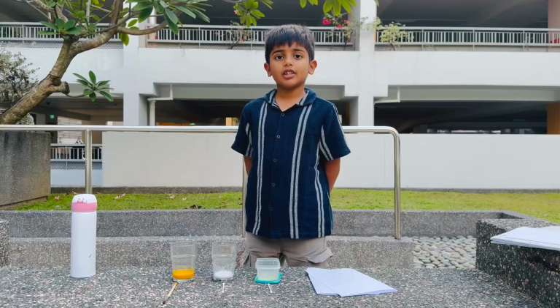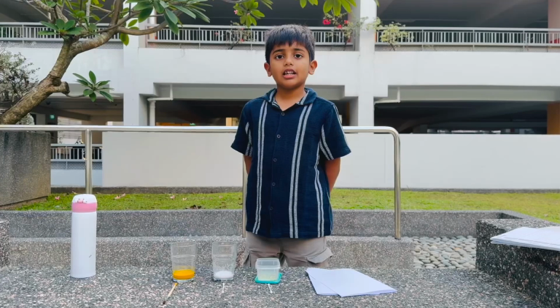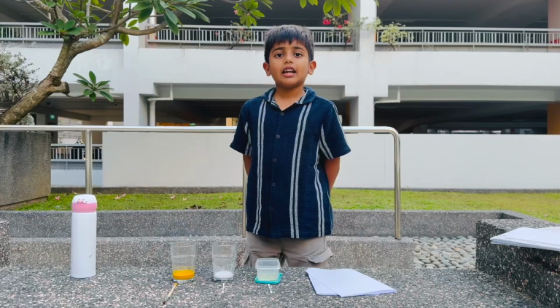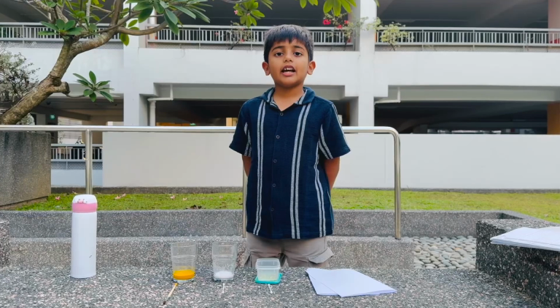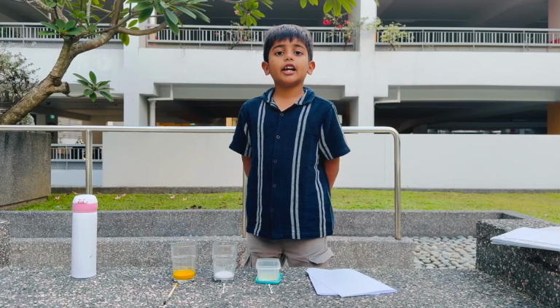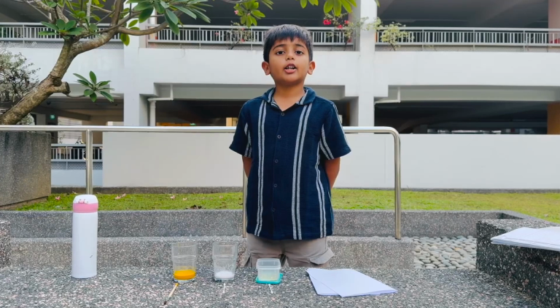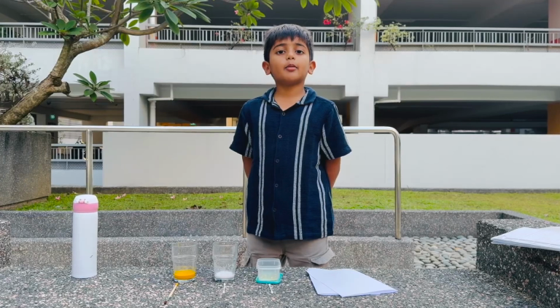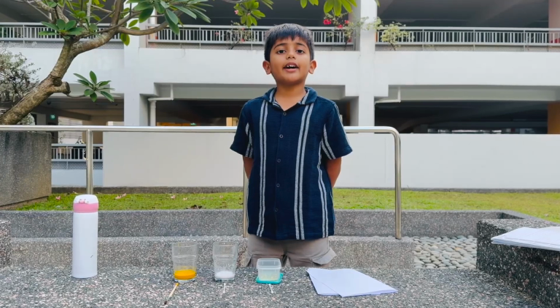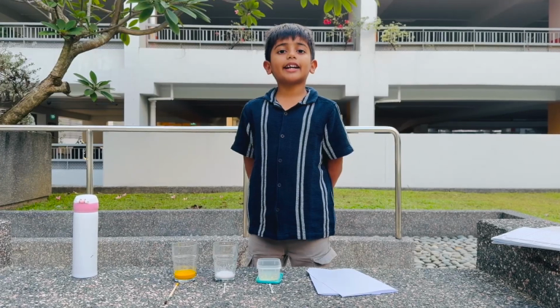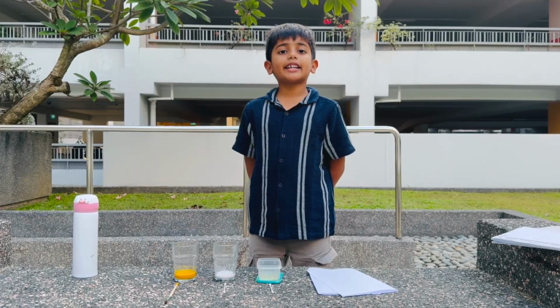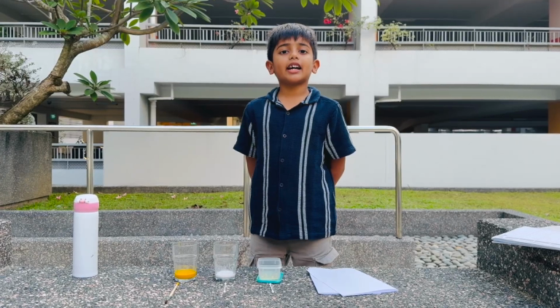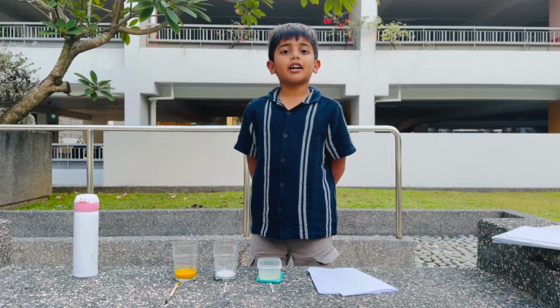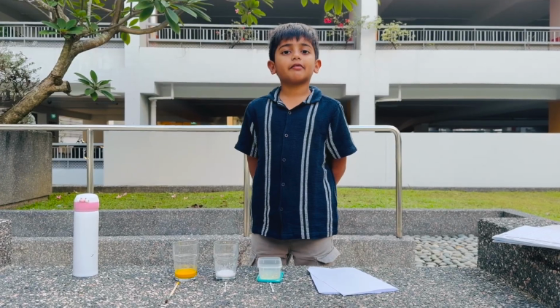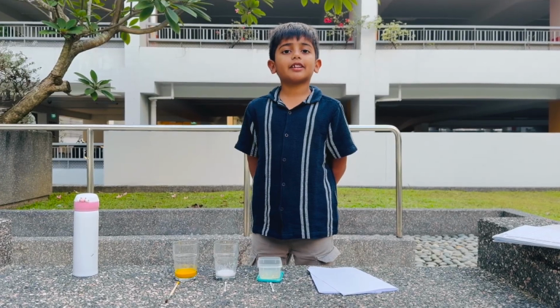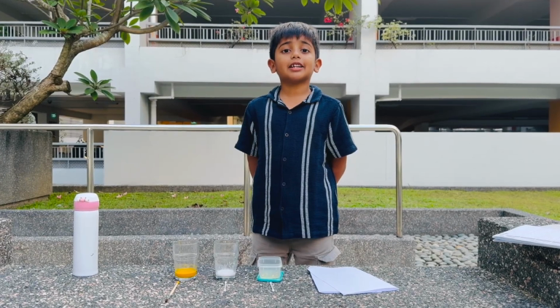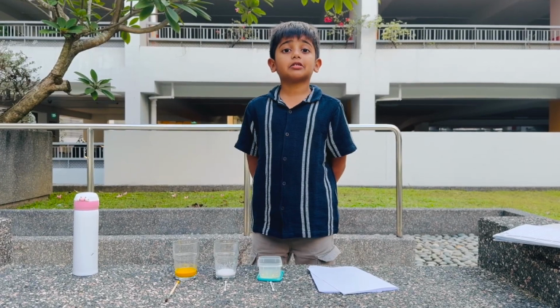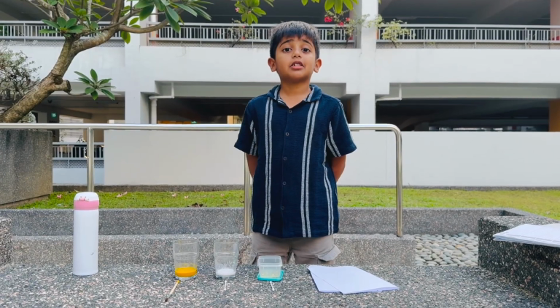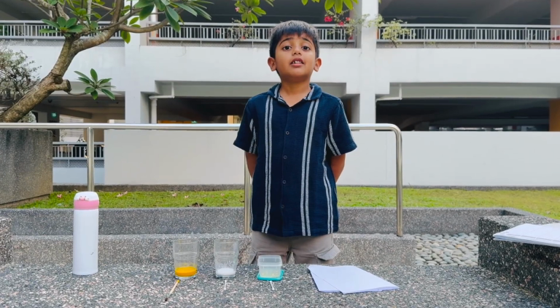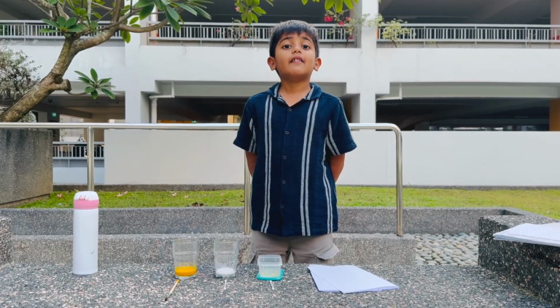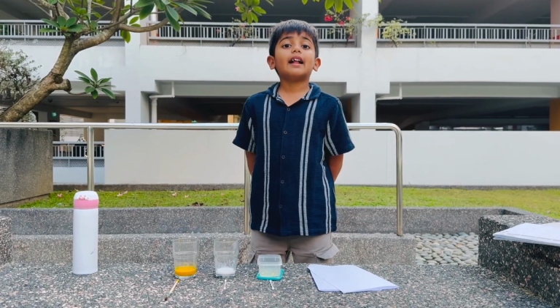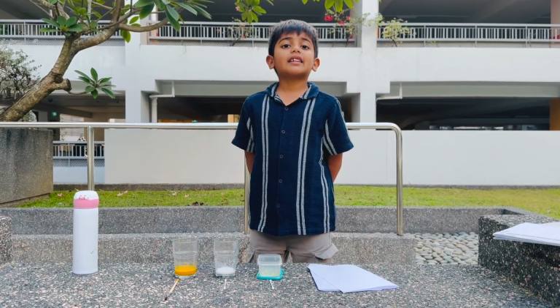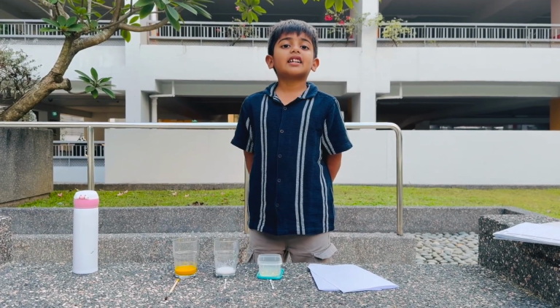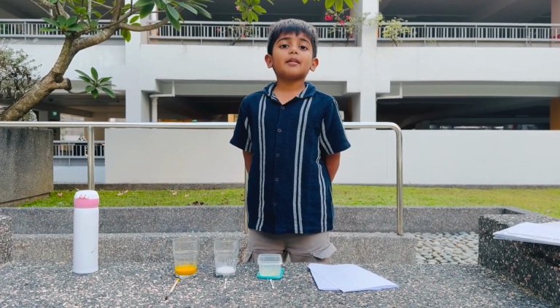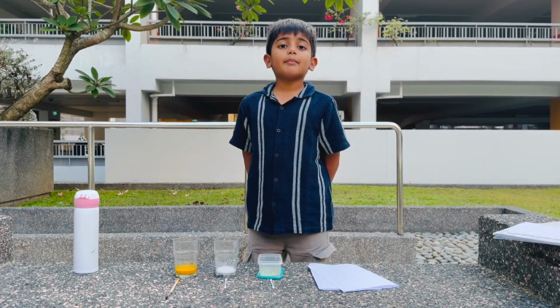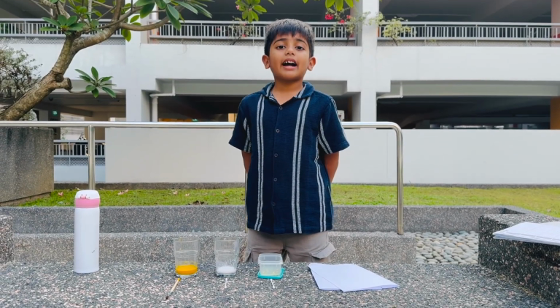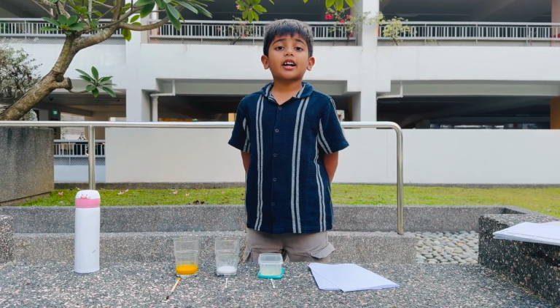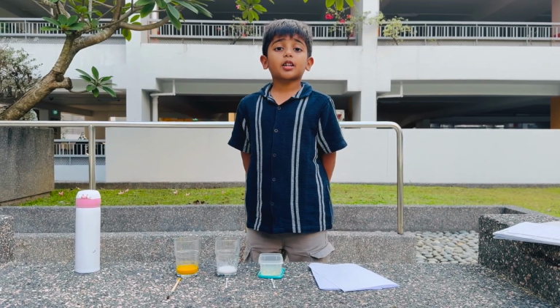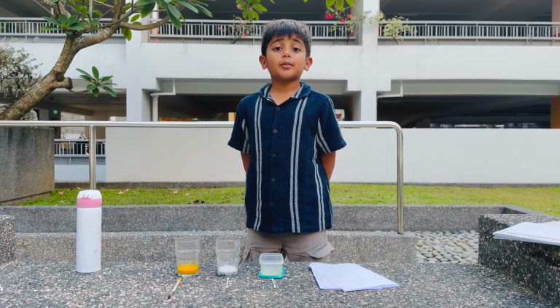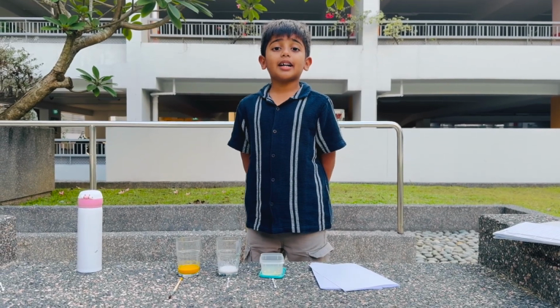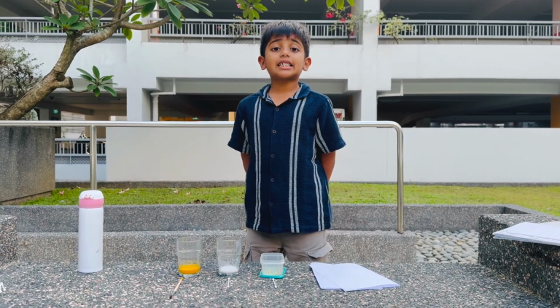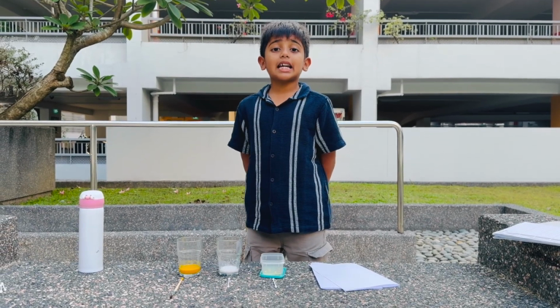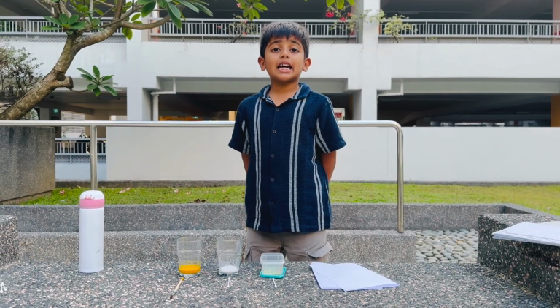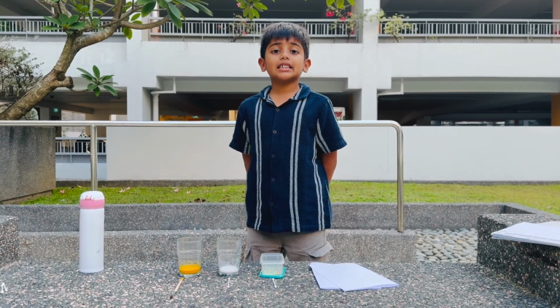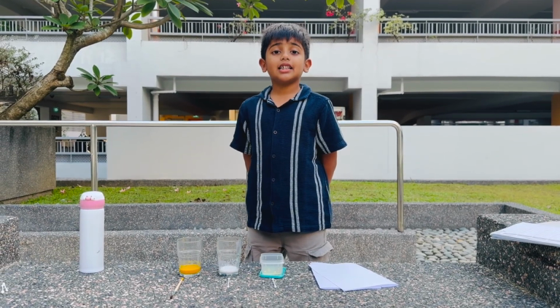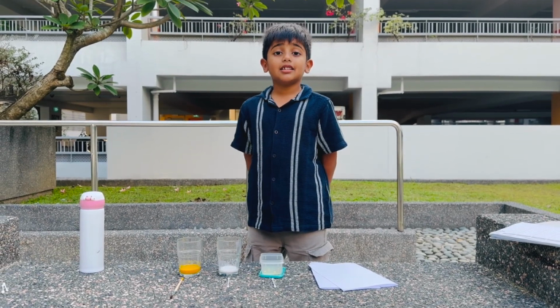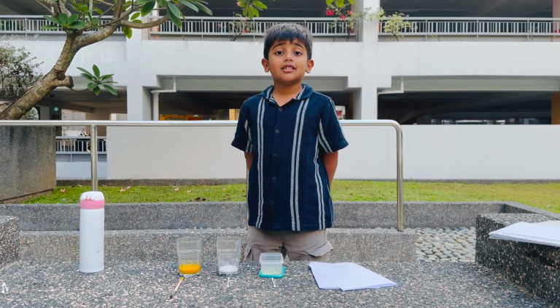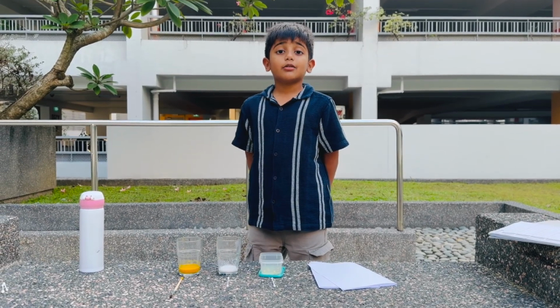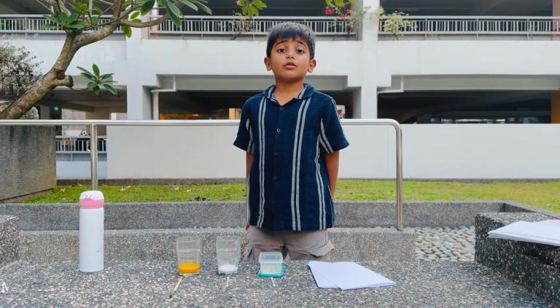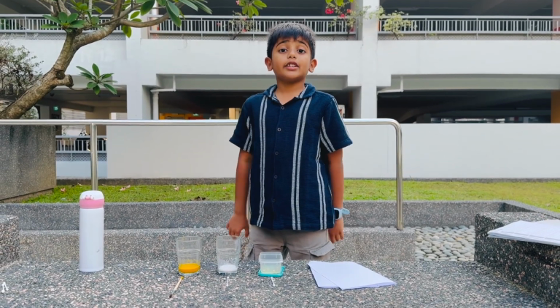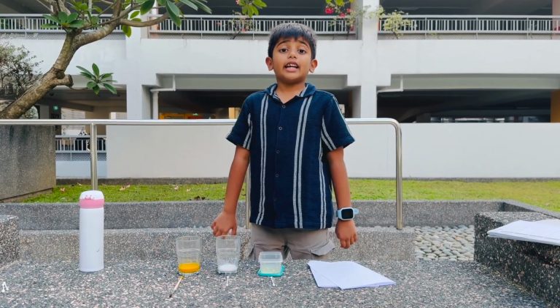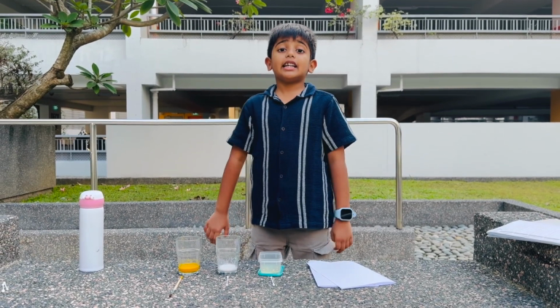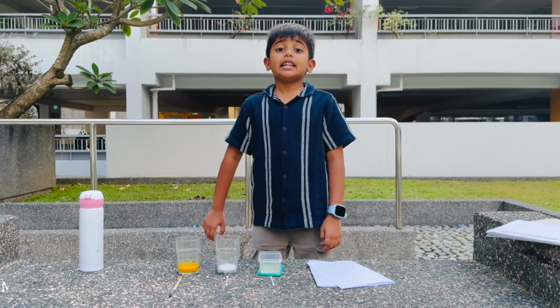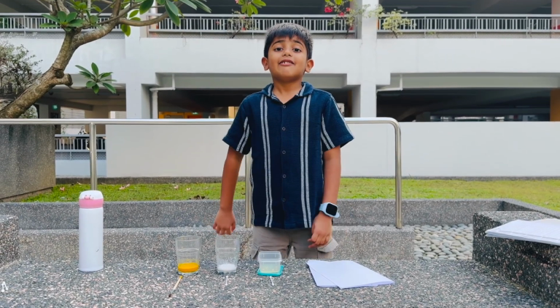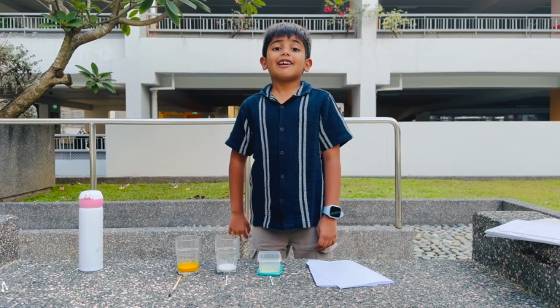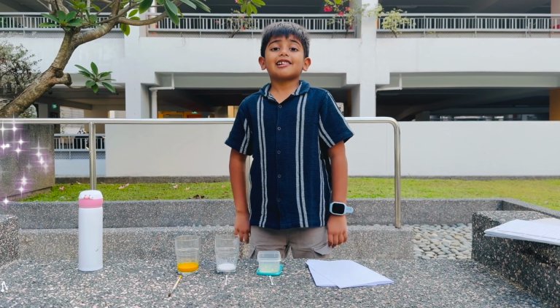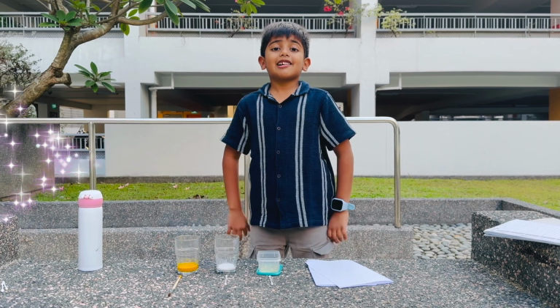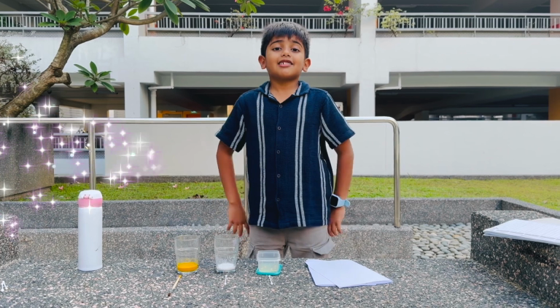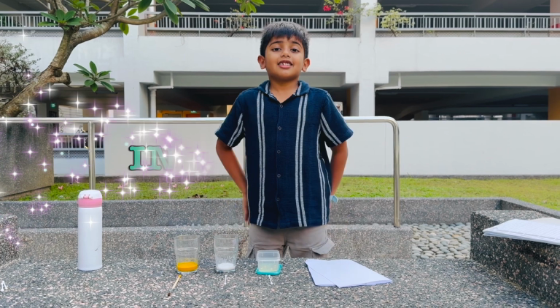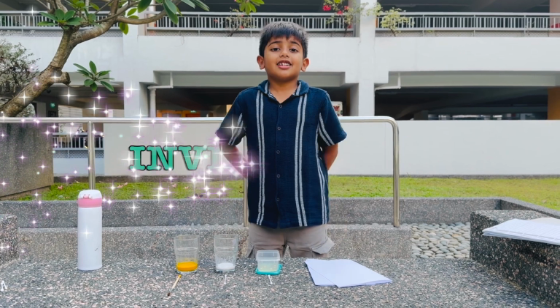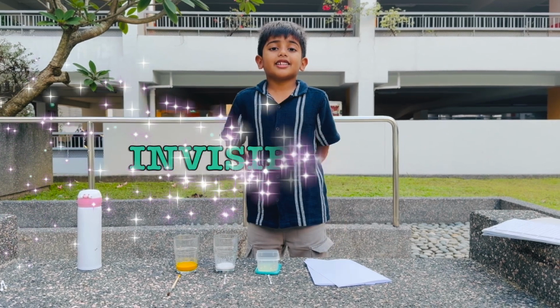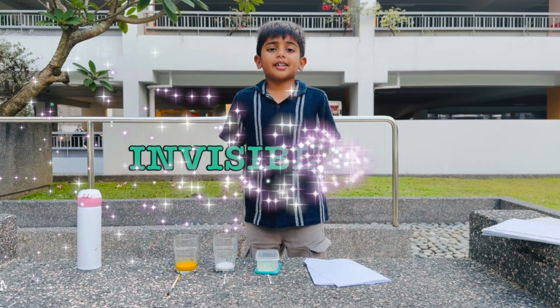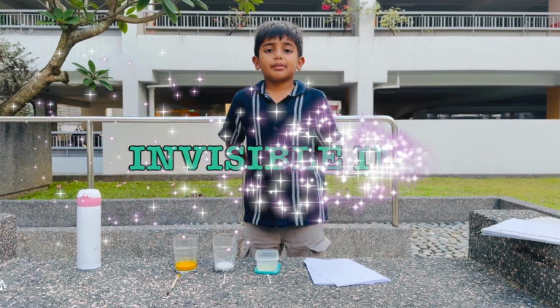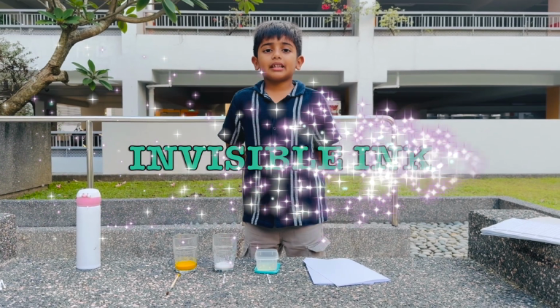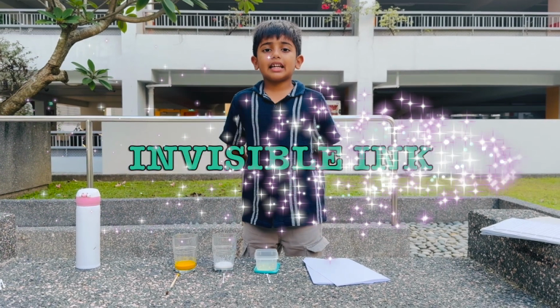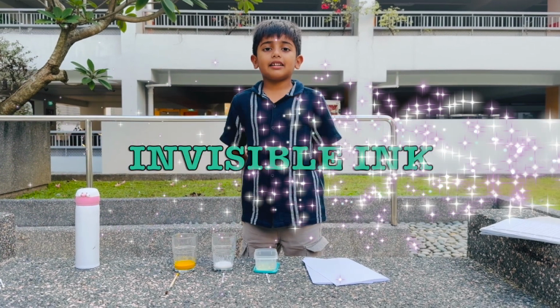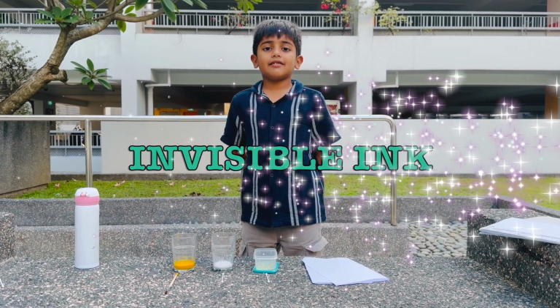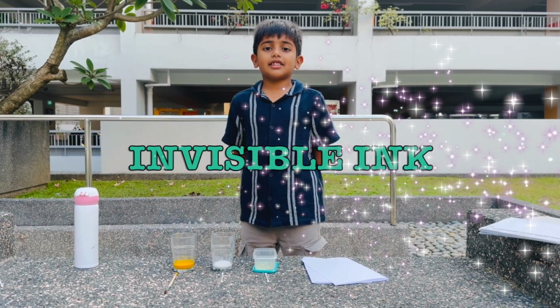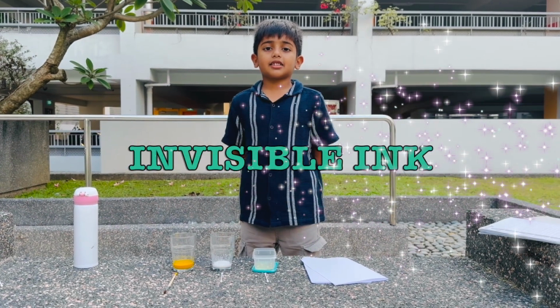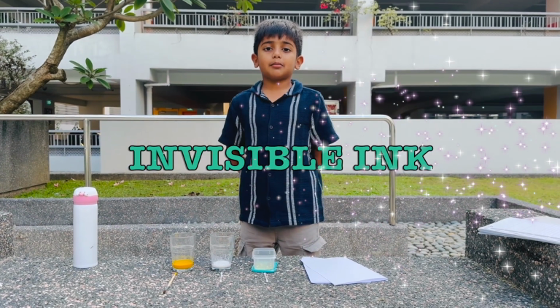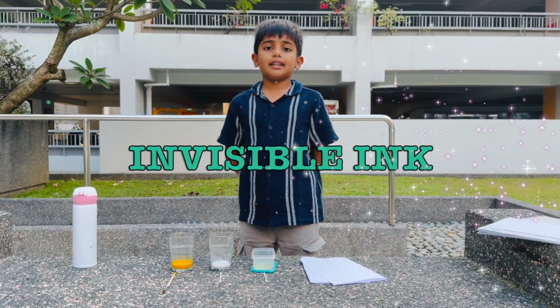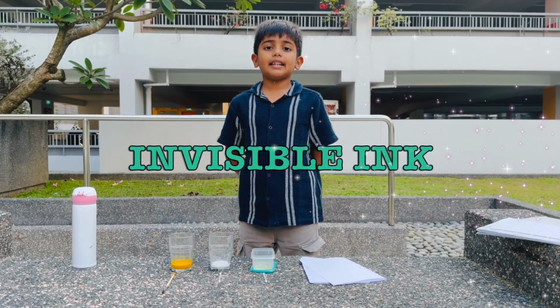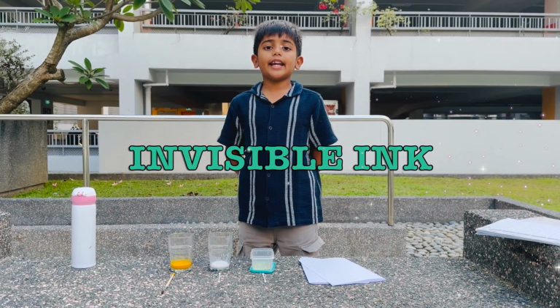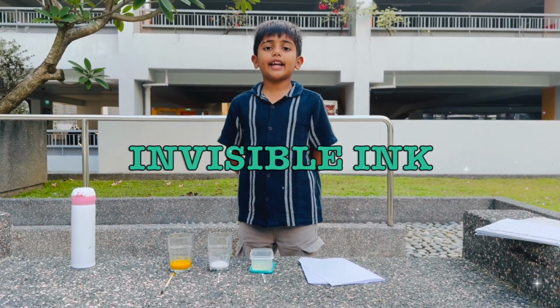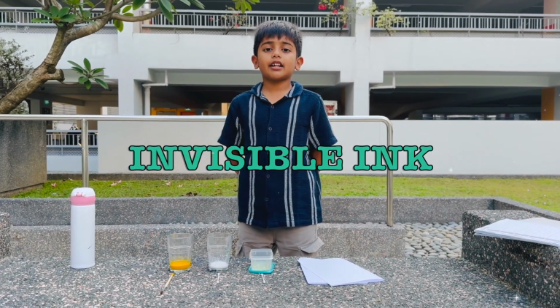Hello my dear friends, welcome back to my channel. Today, welcome to learn about invisible ink.